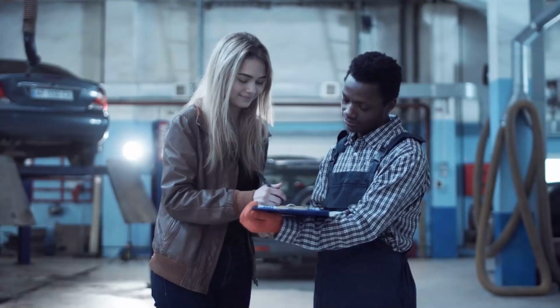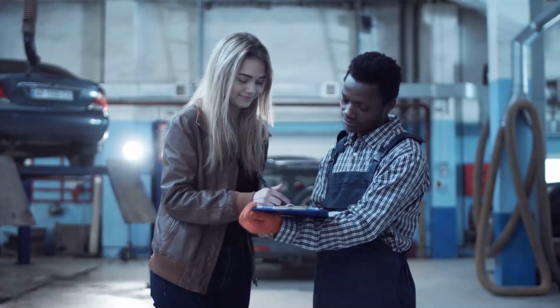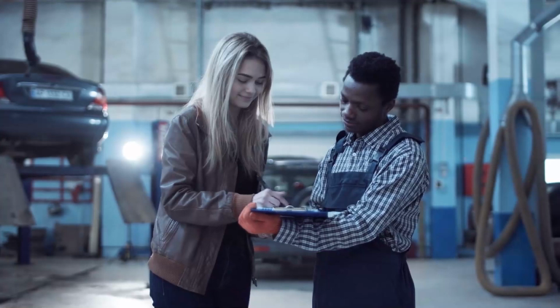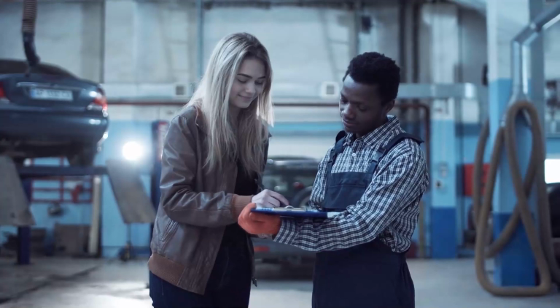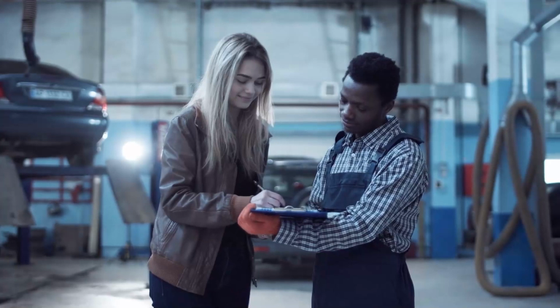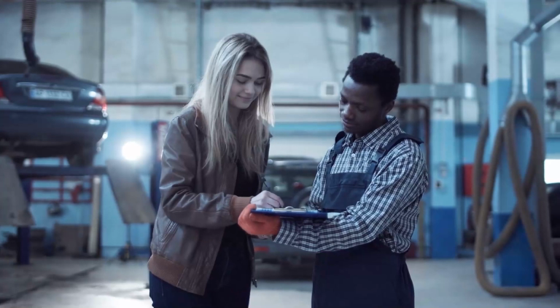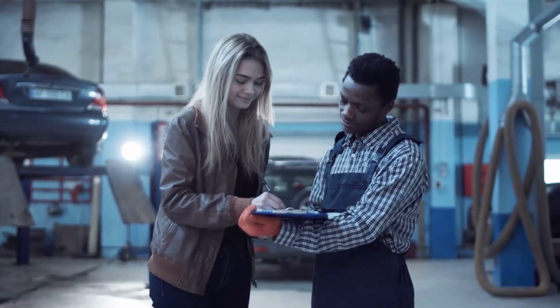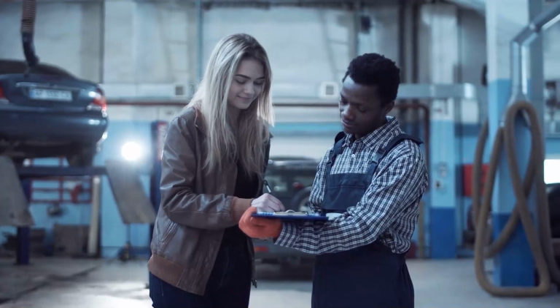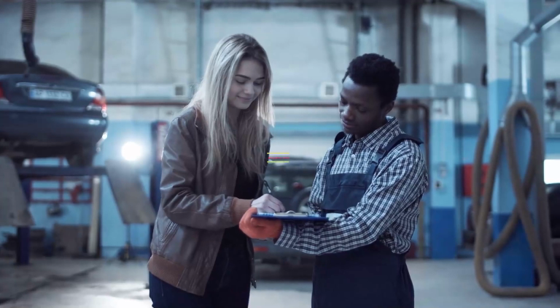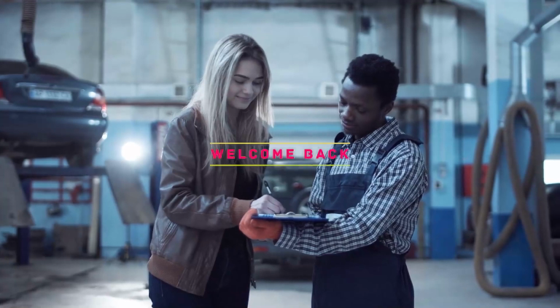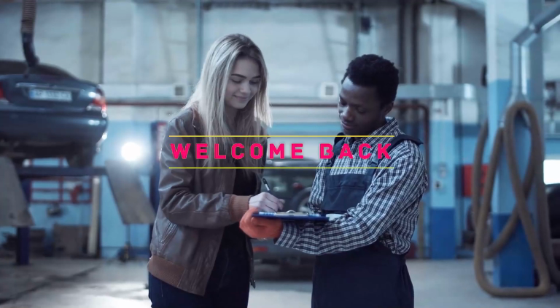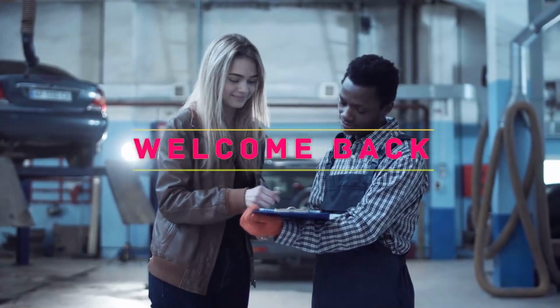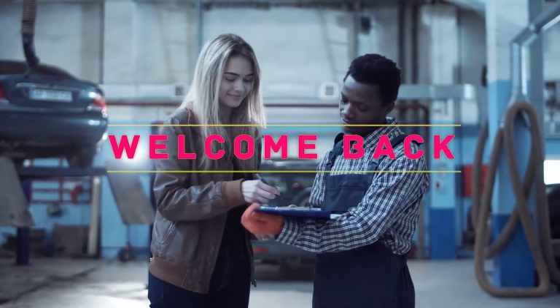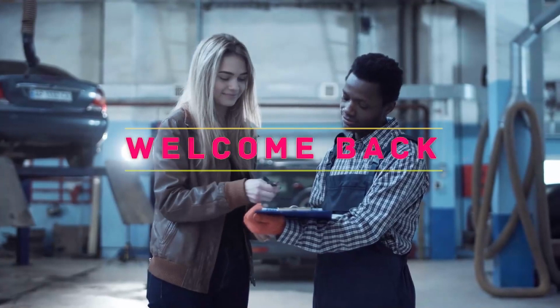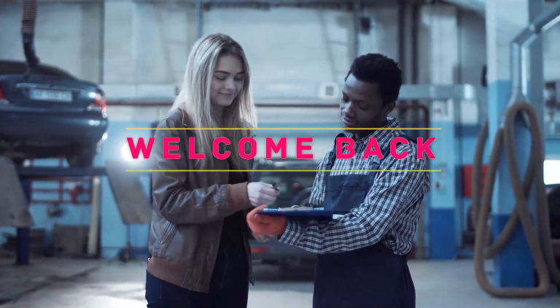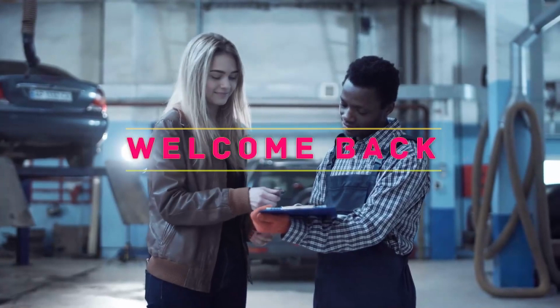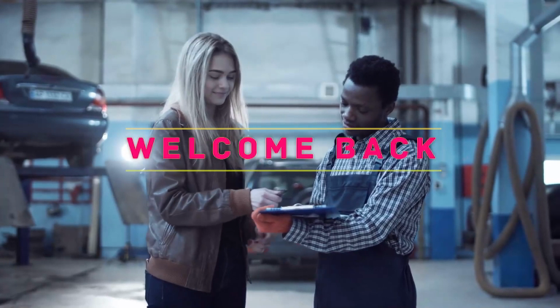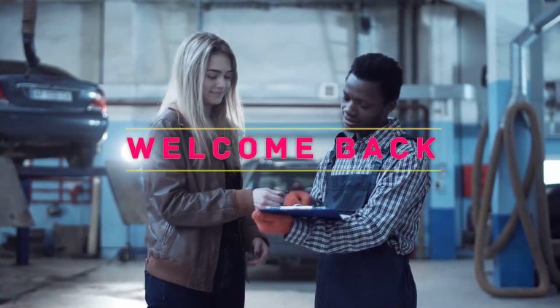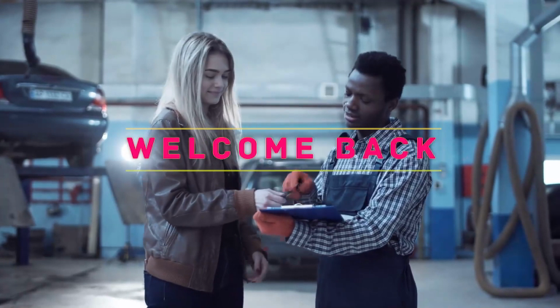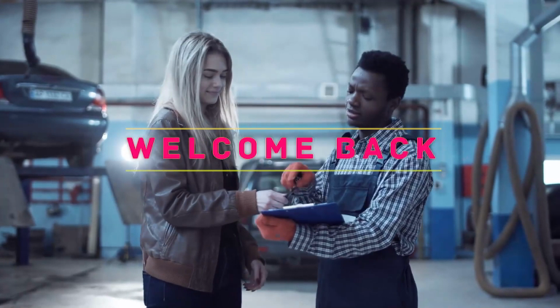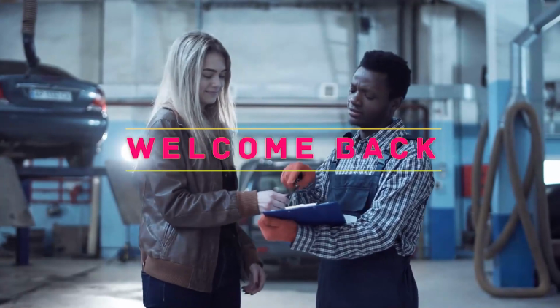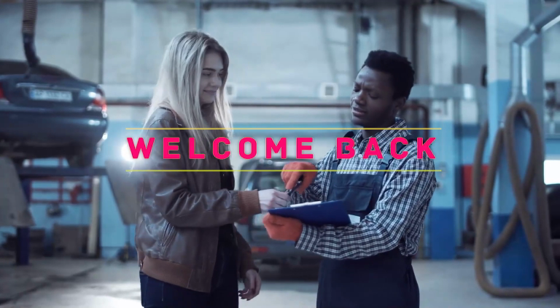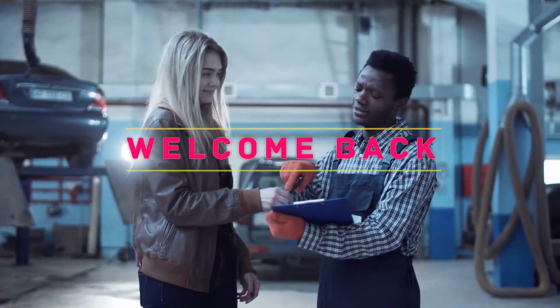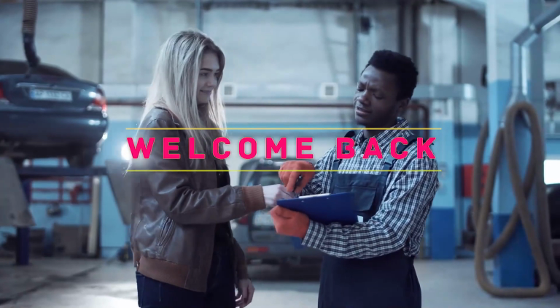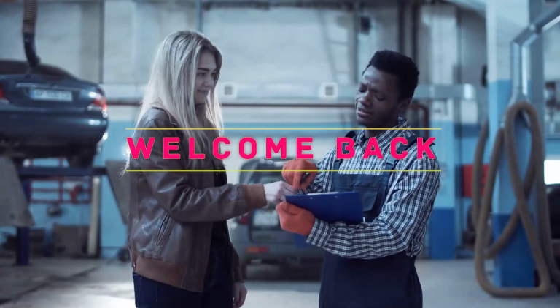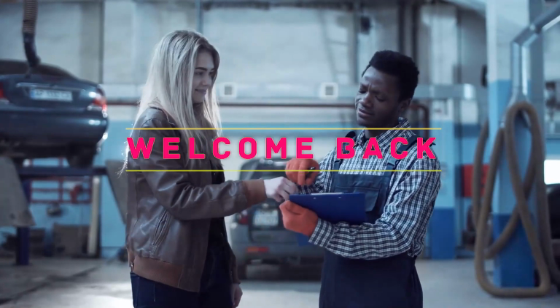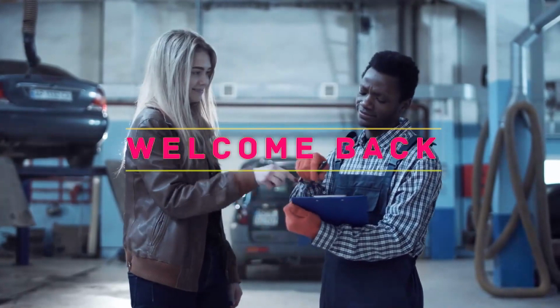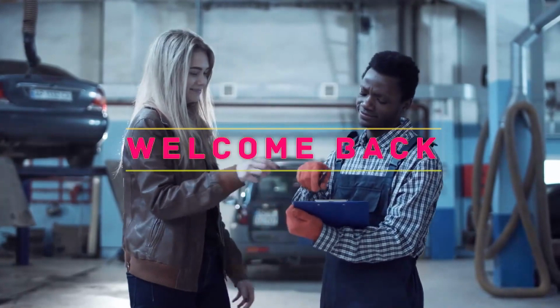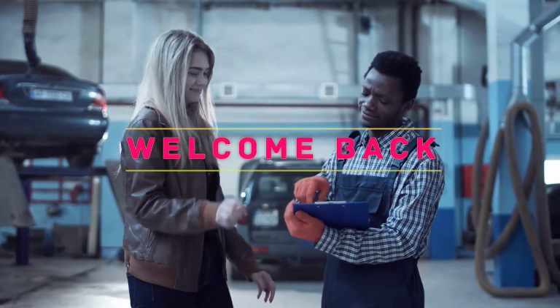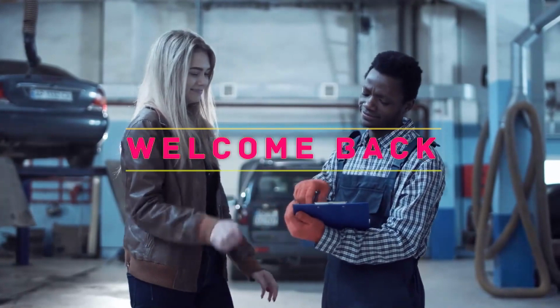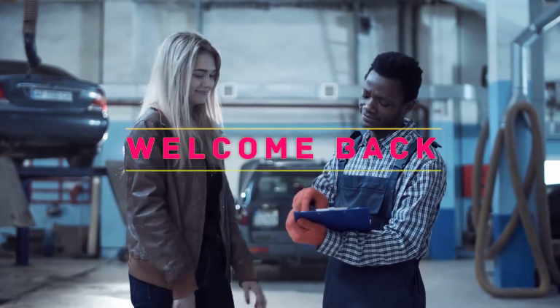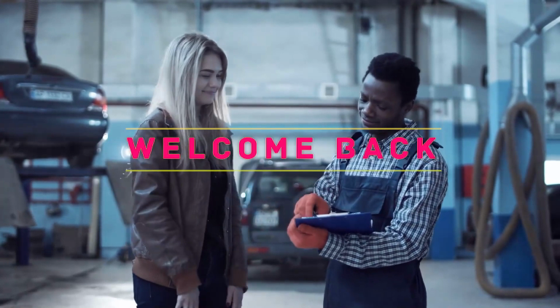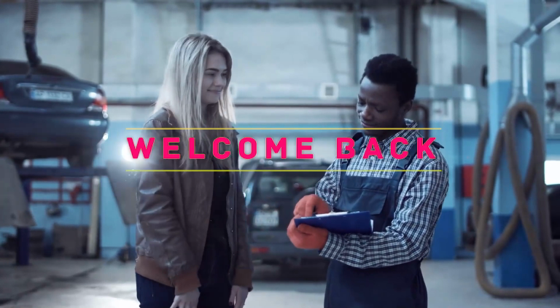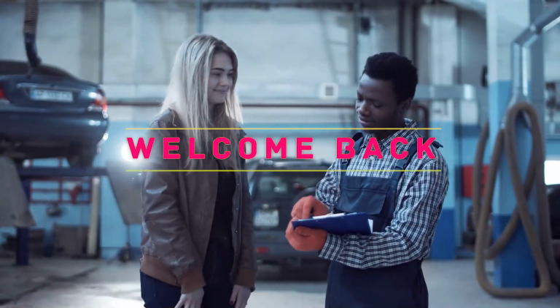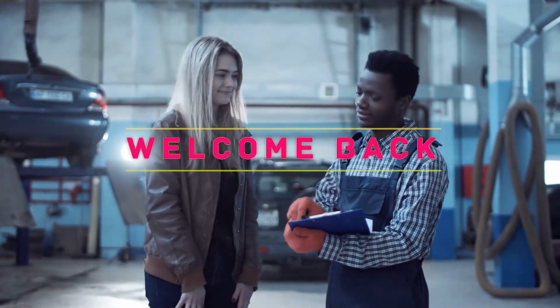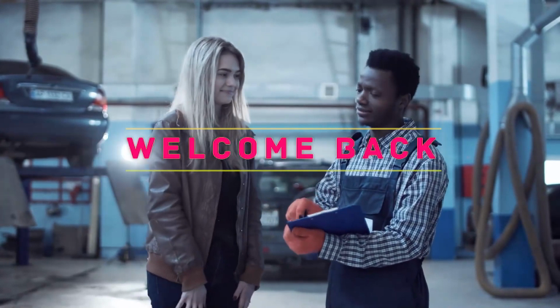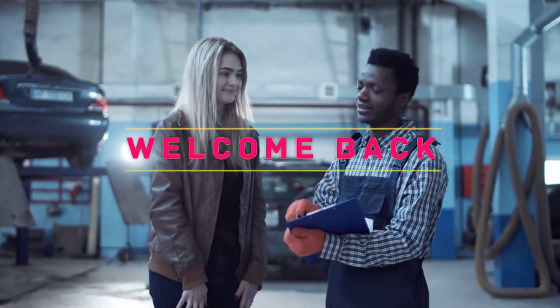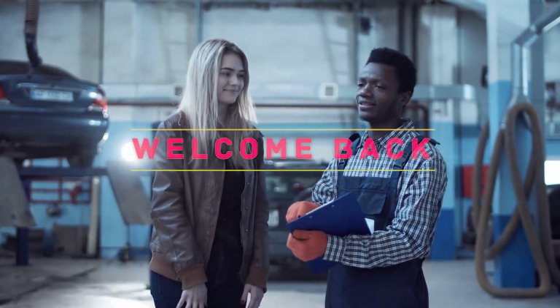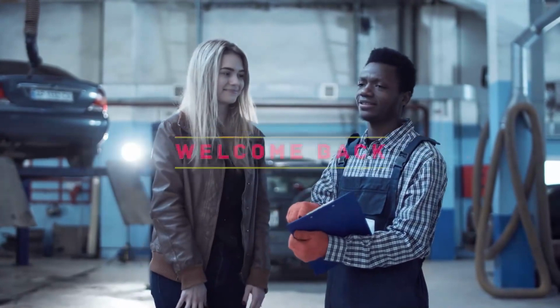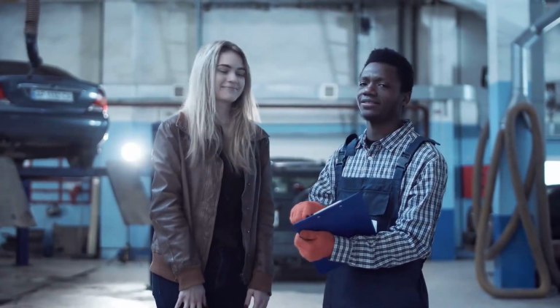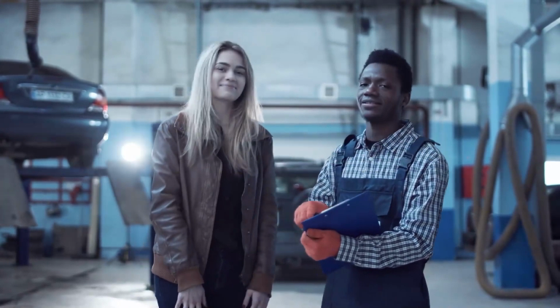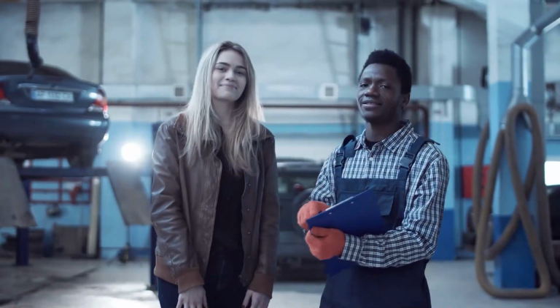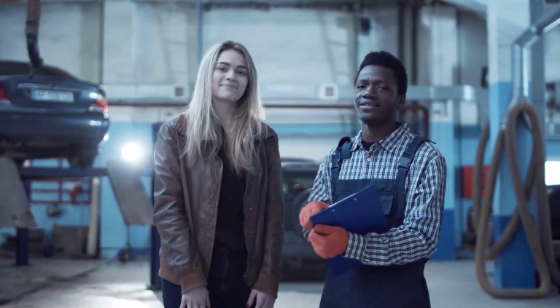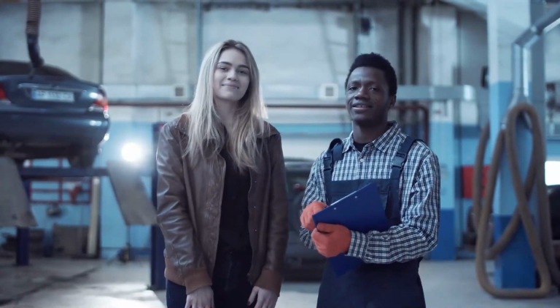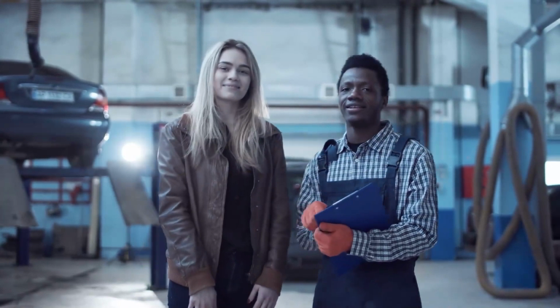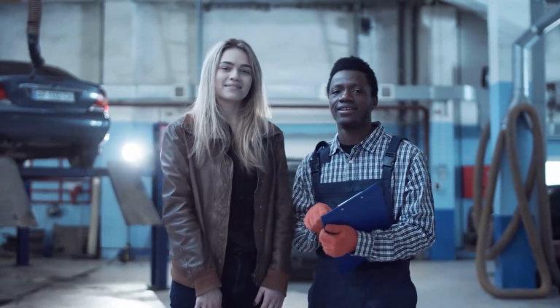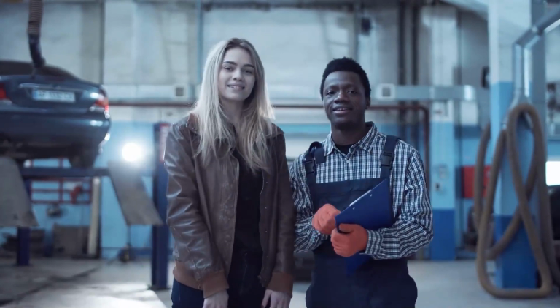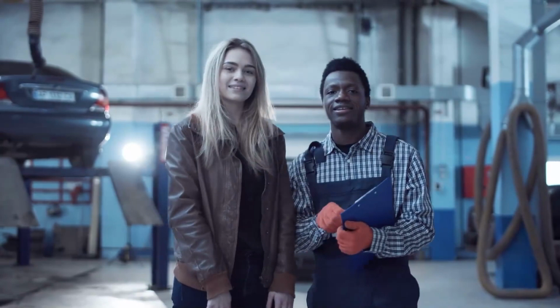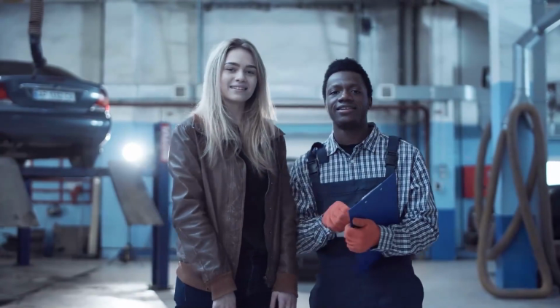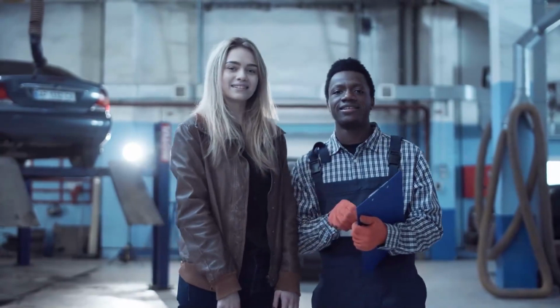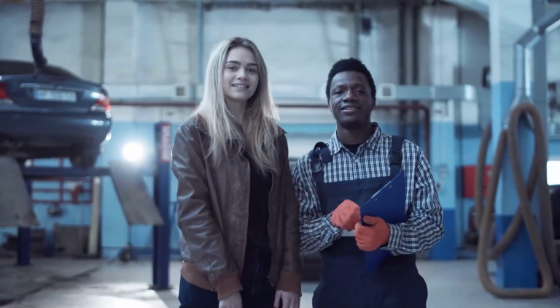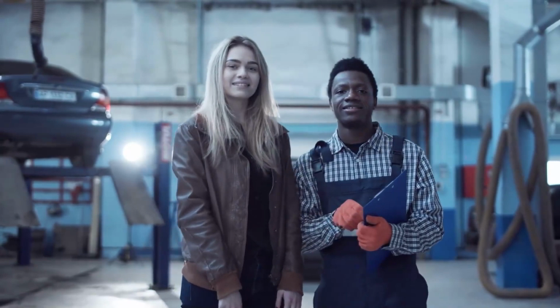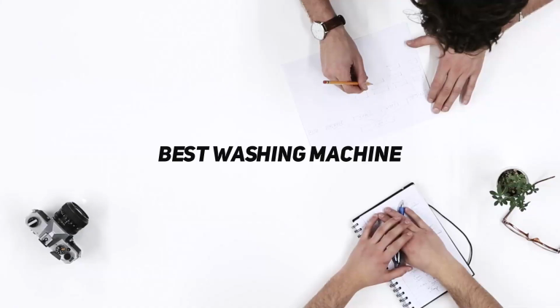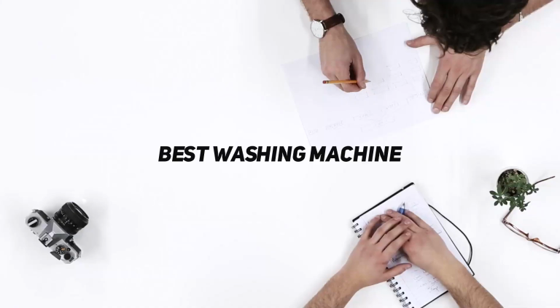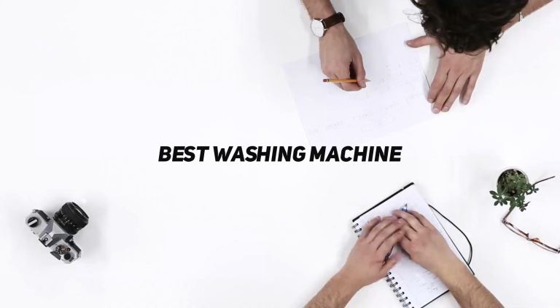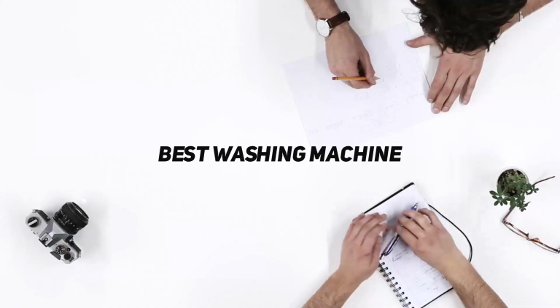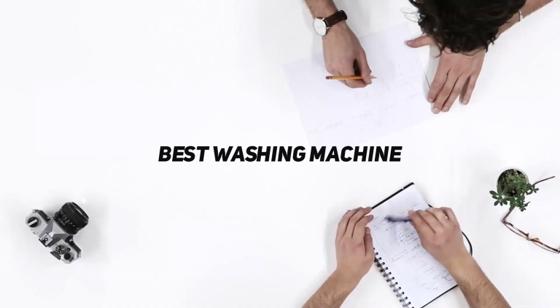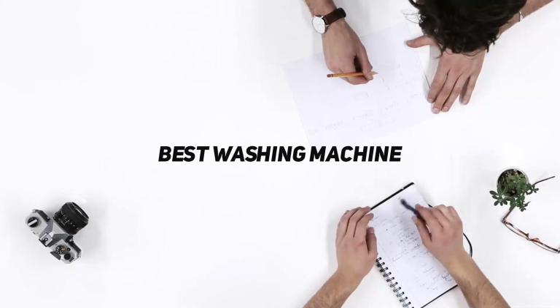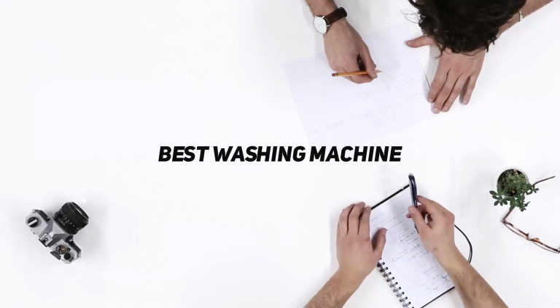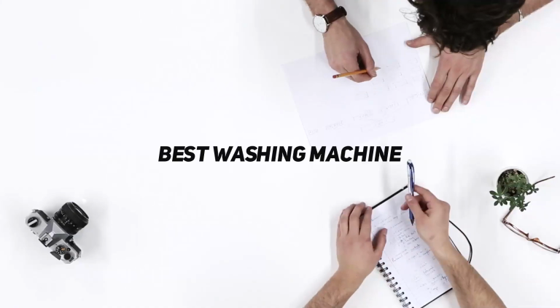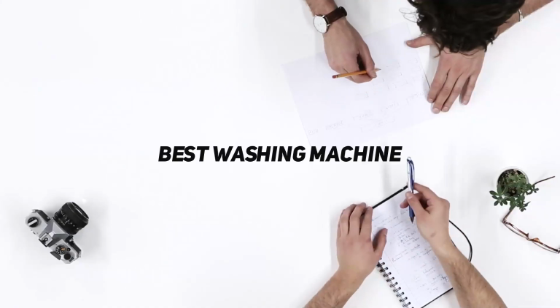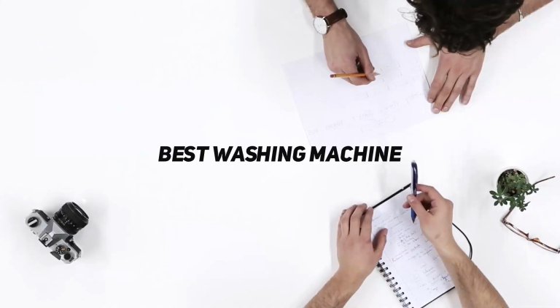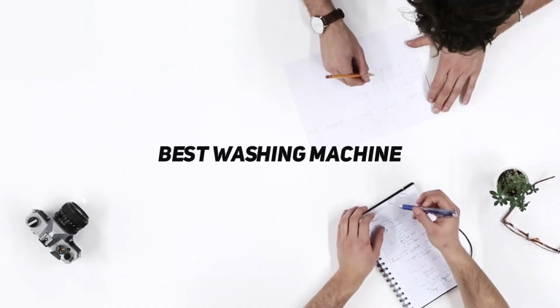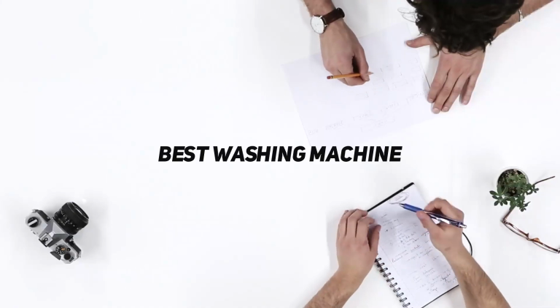Hey, welcome back to my channel. In this video, I'm gonna talk about the Top 5 Best Washing Machines.